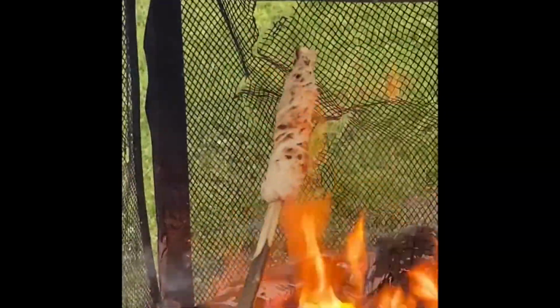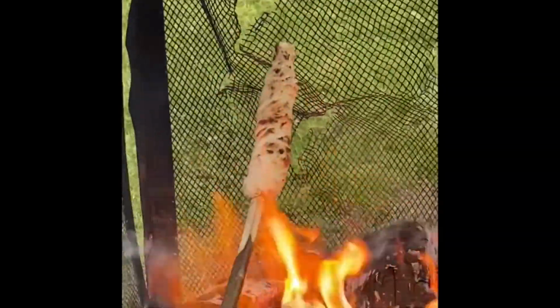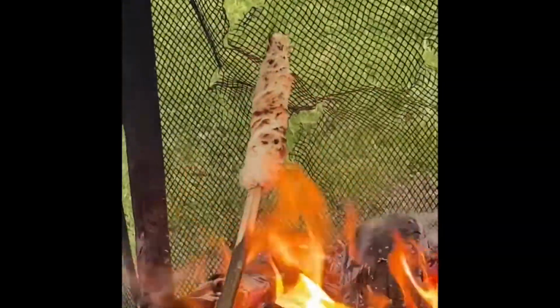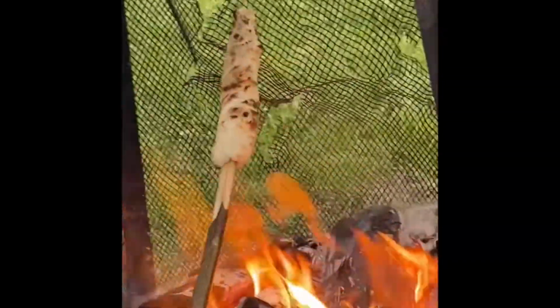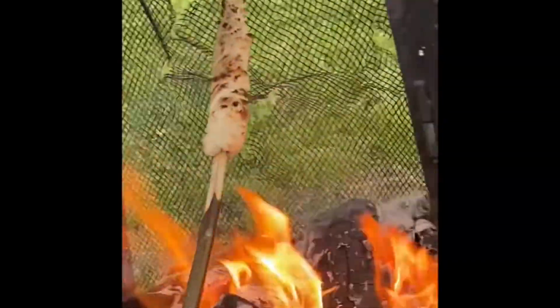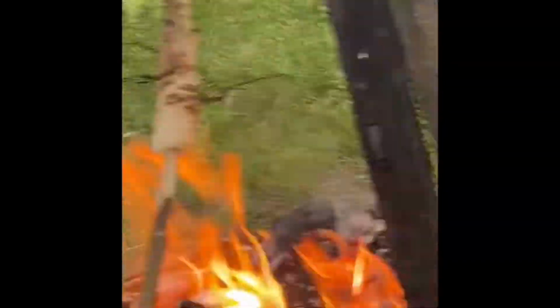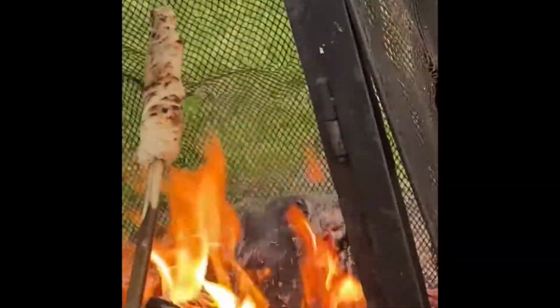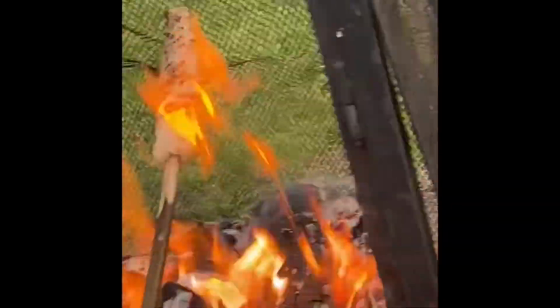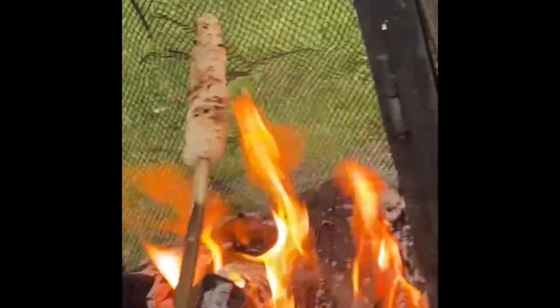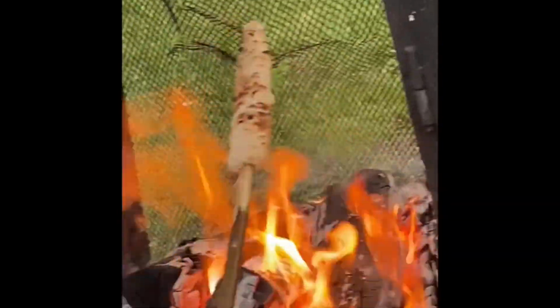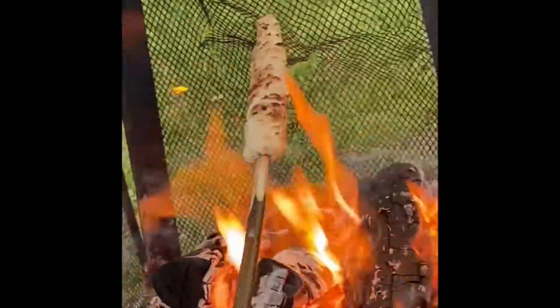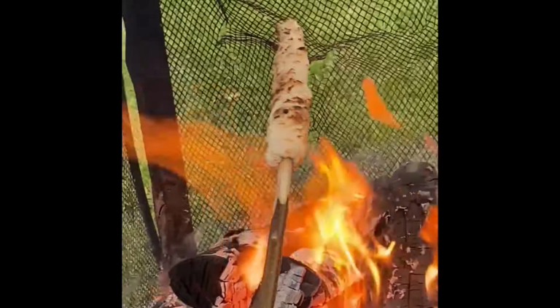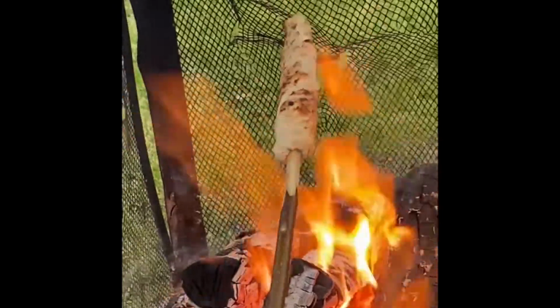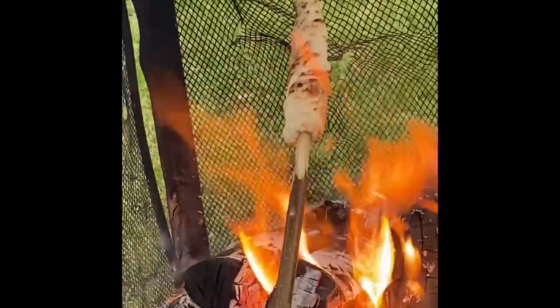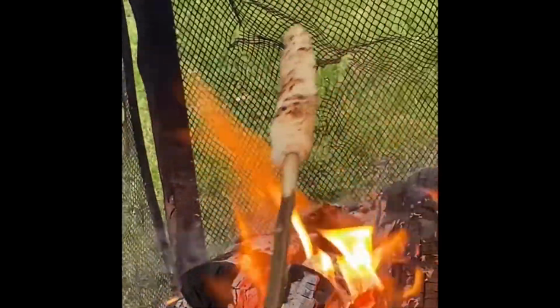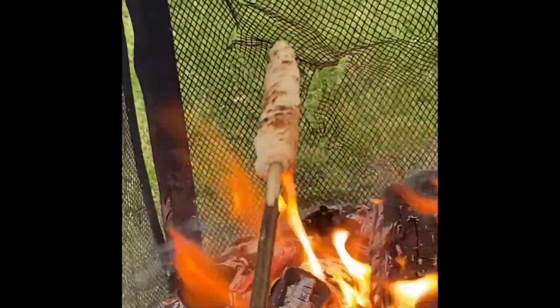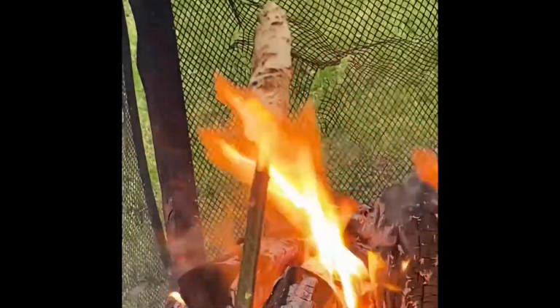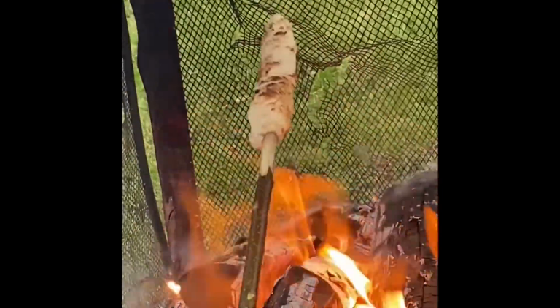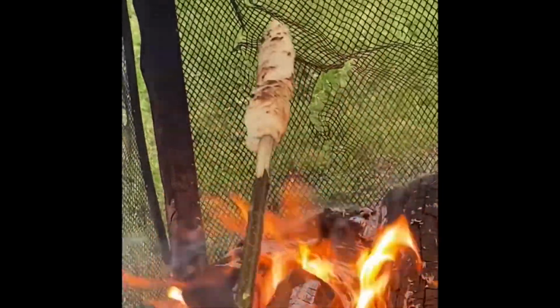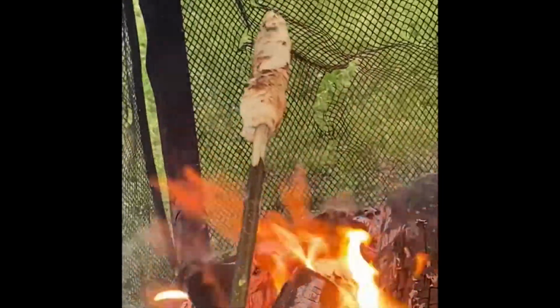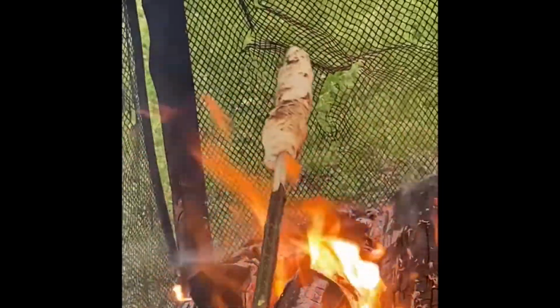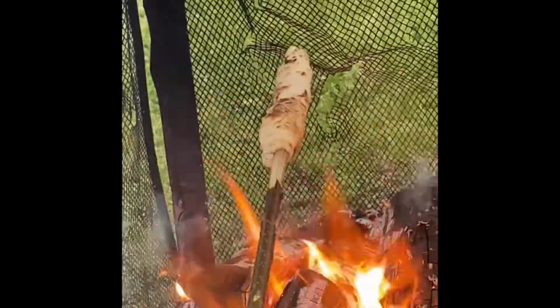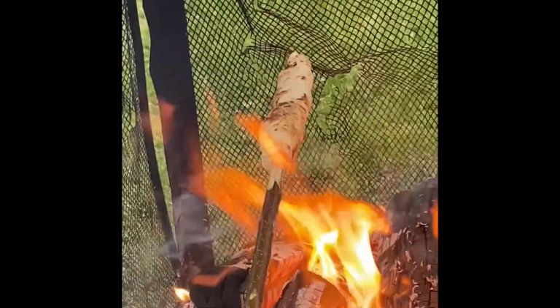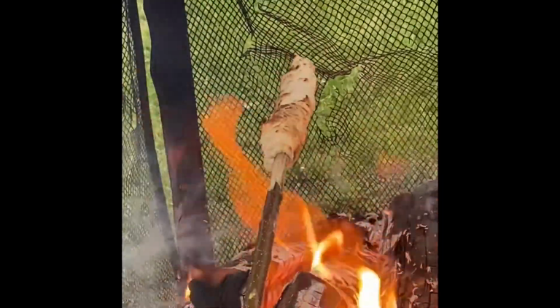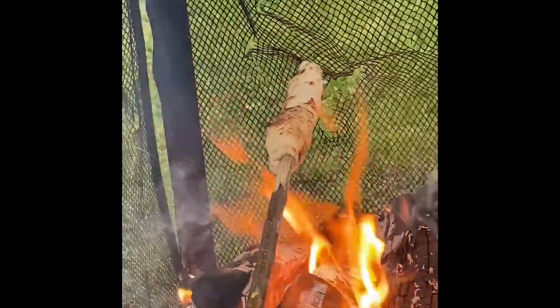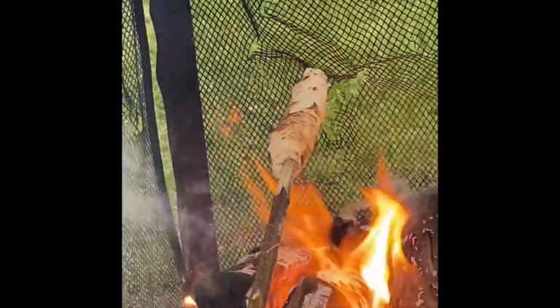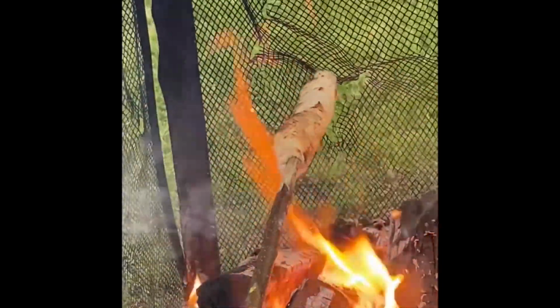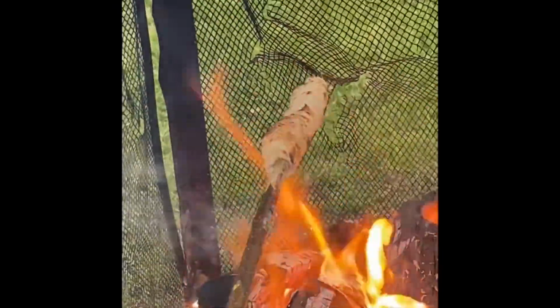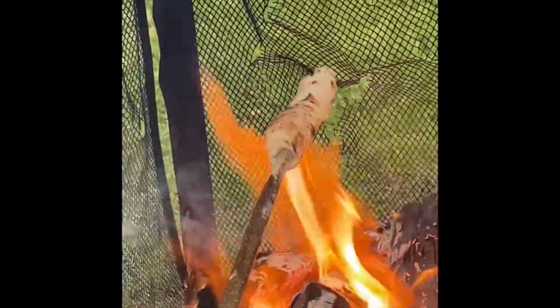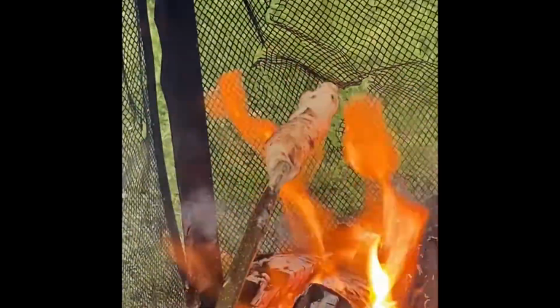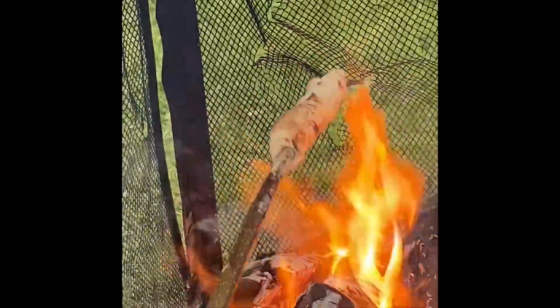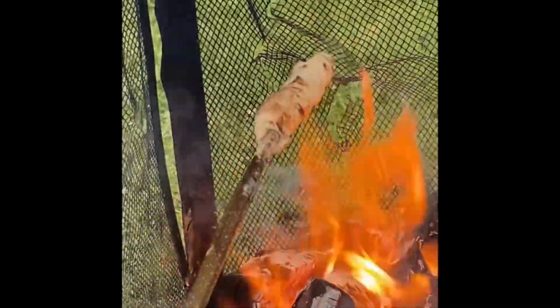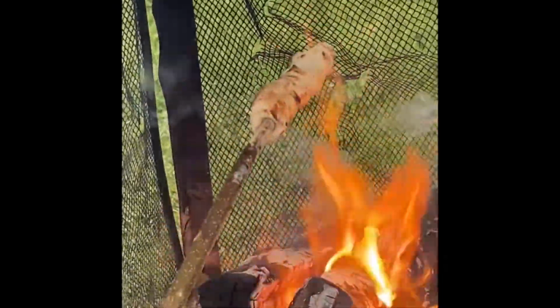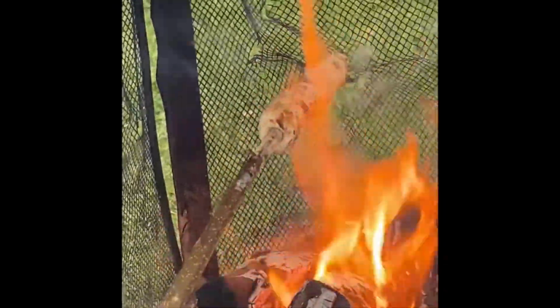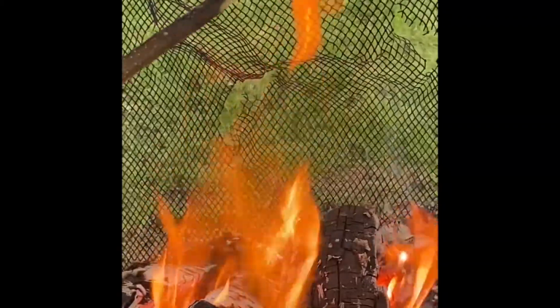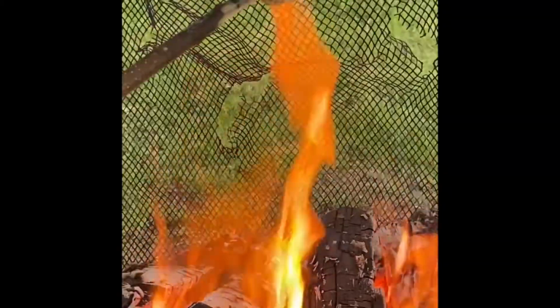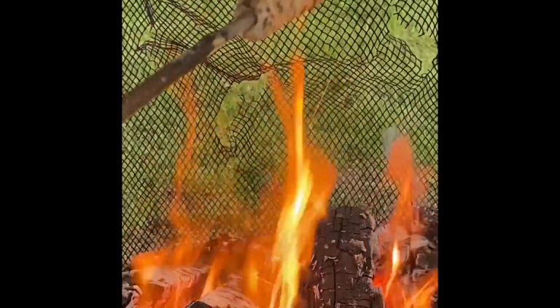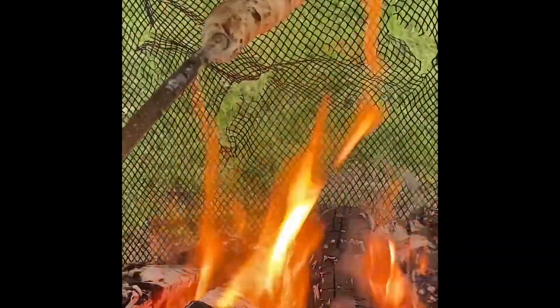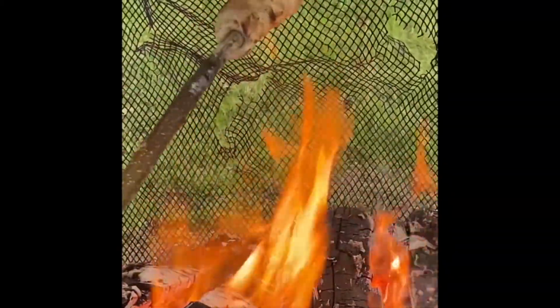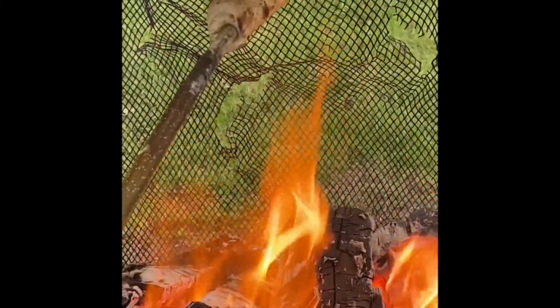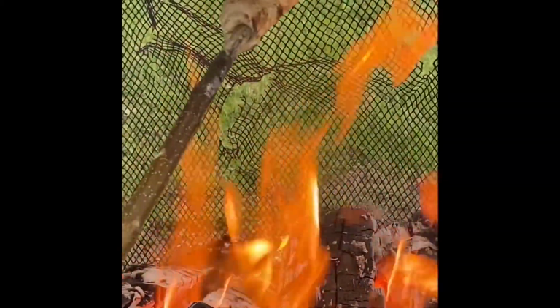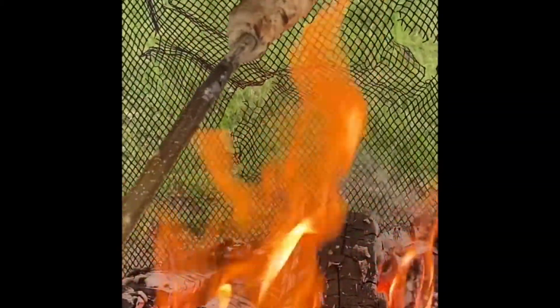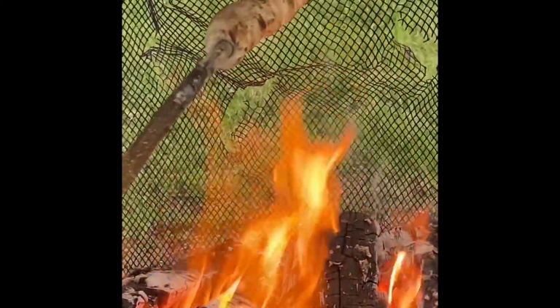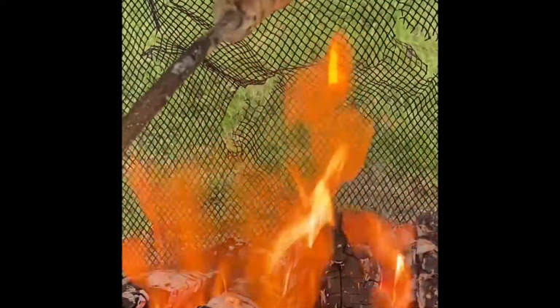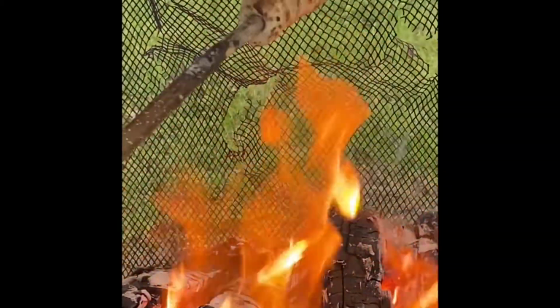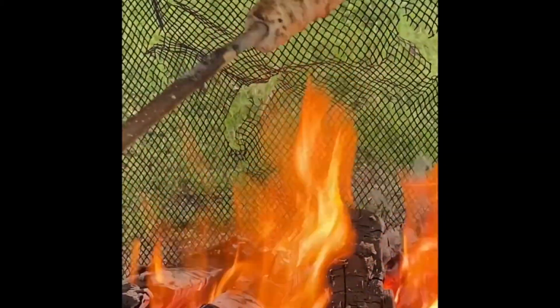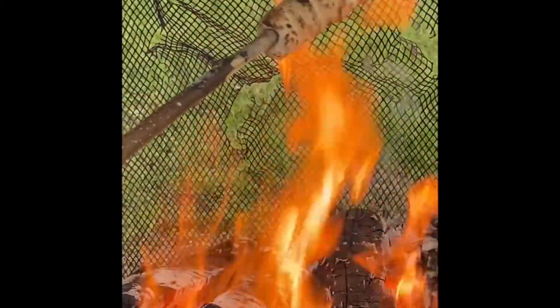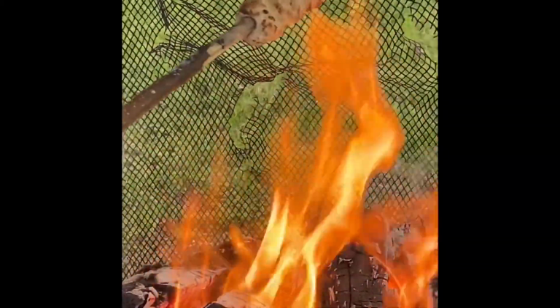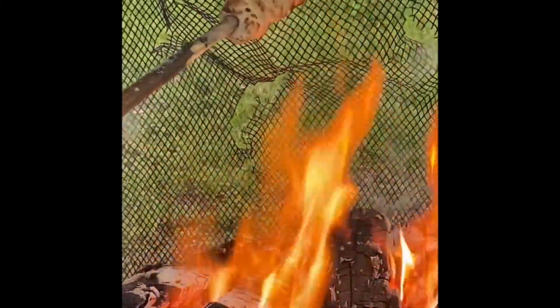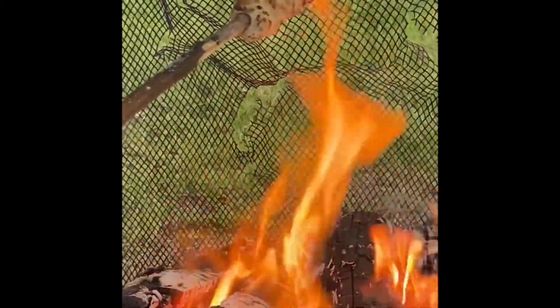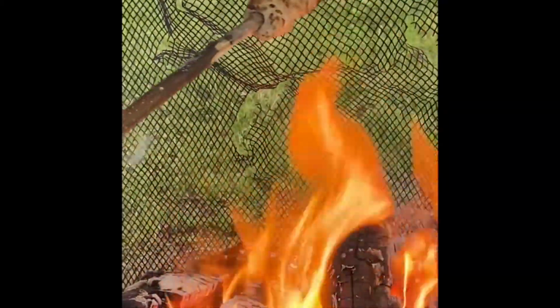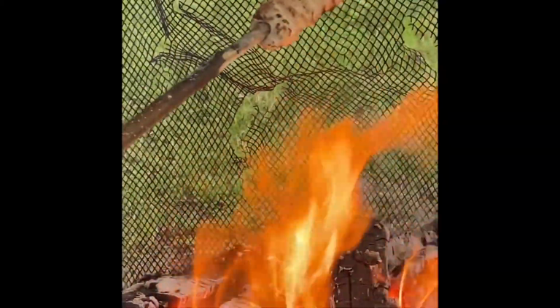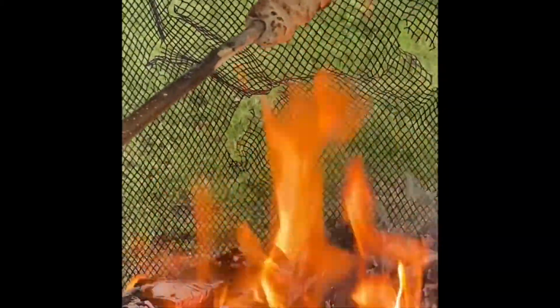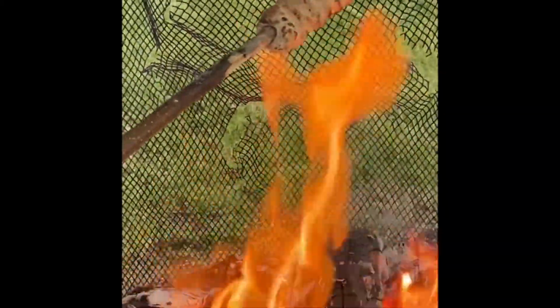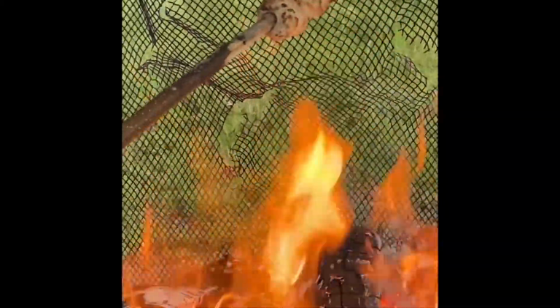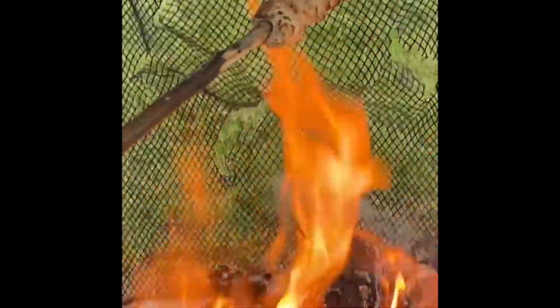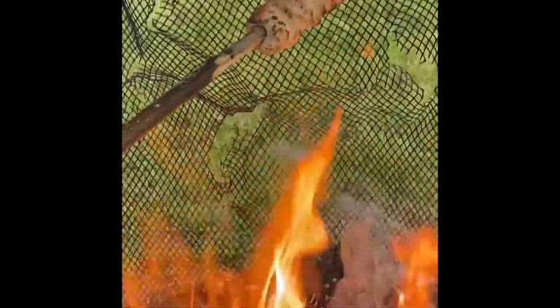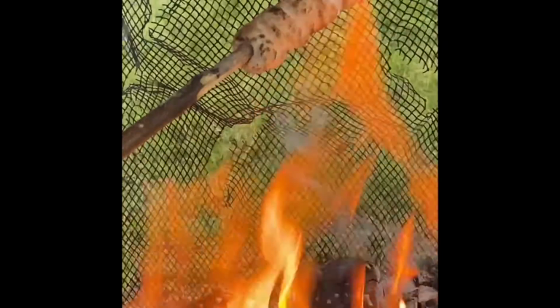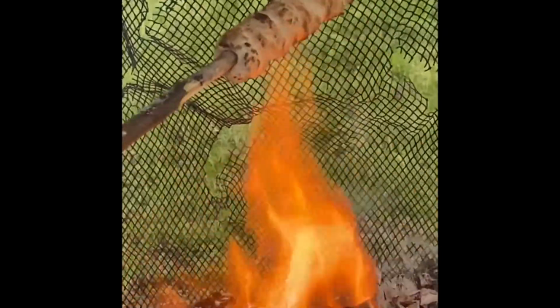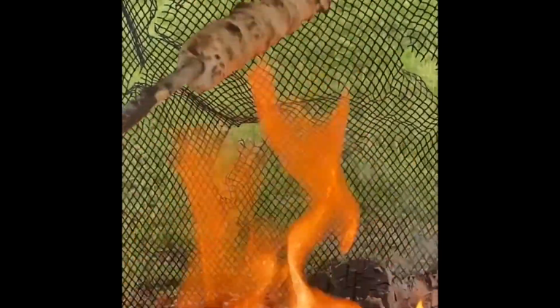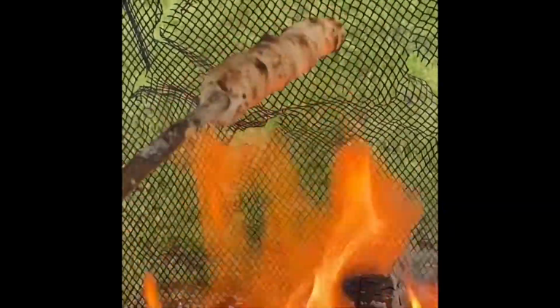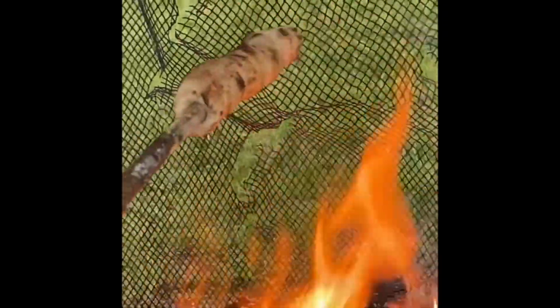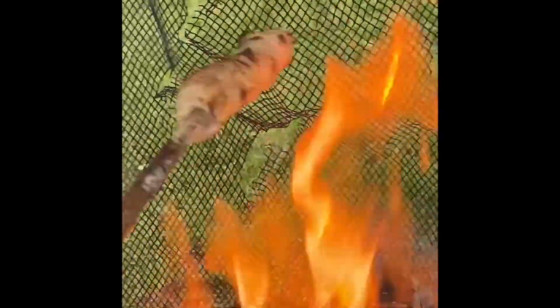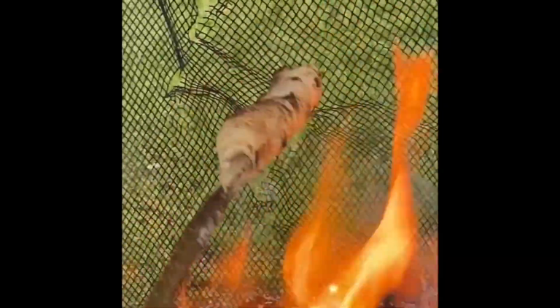As you can see, it is rising and cooking very well.